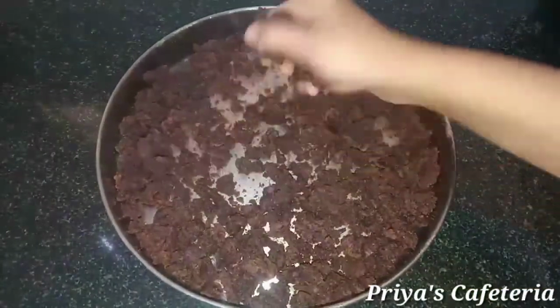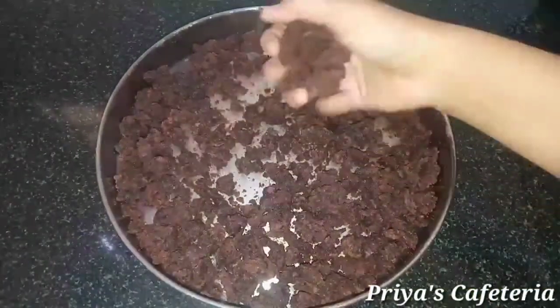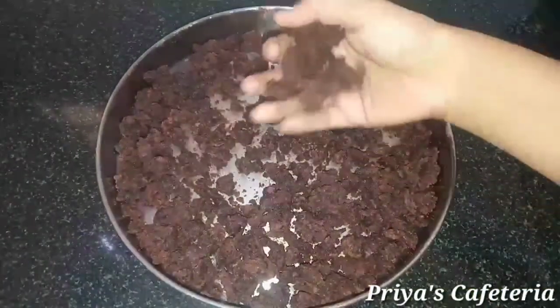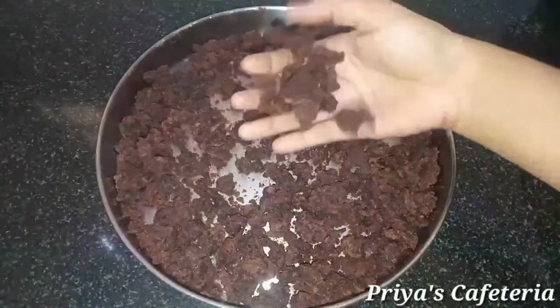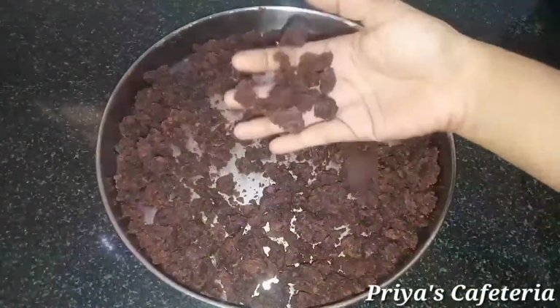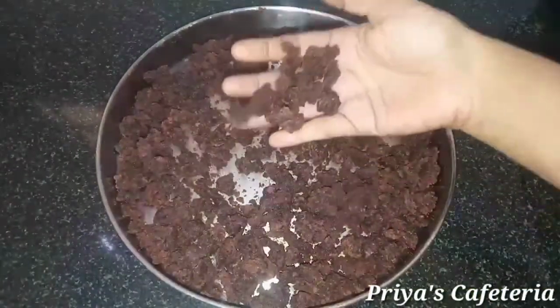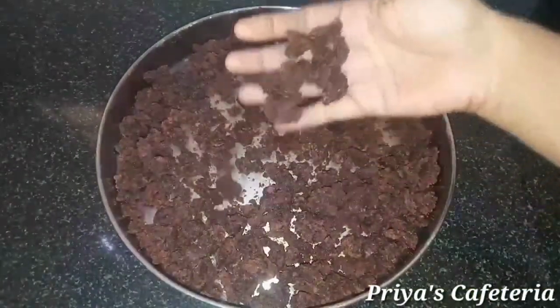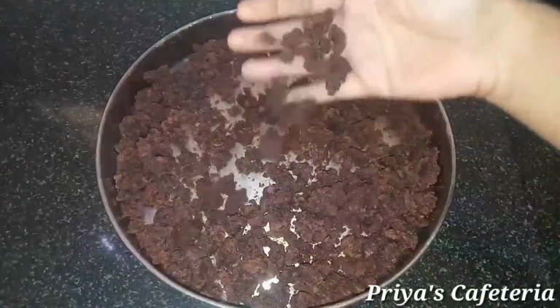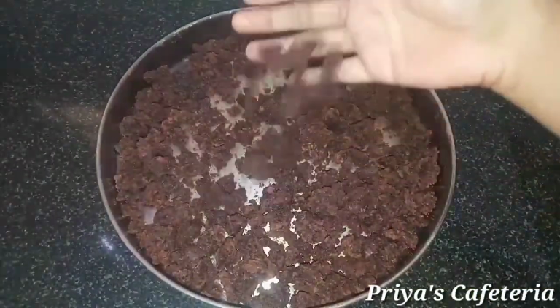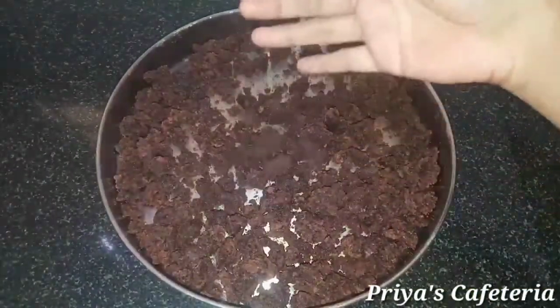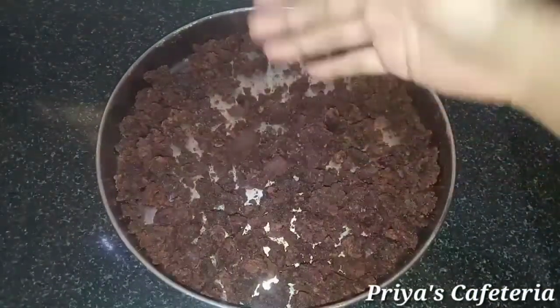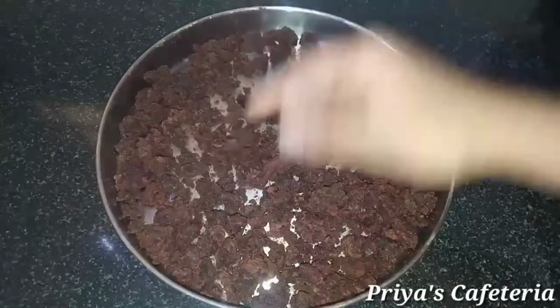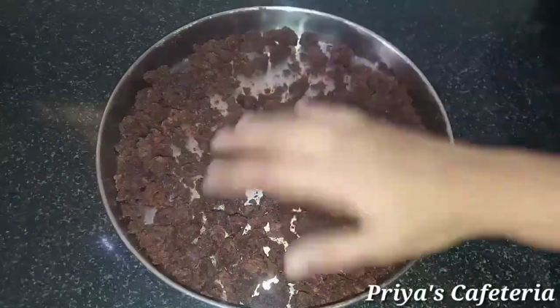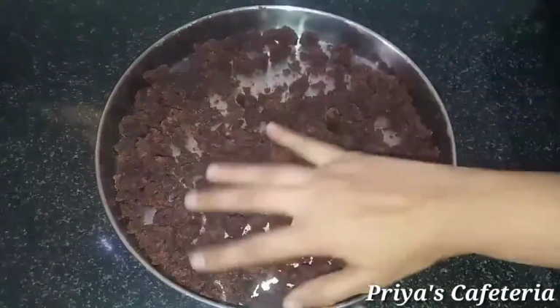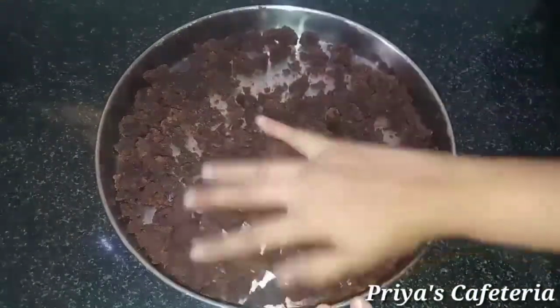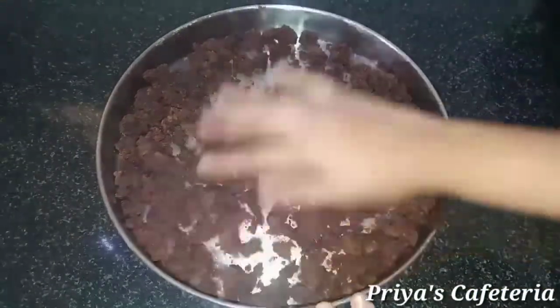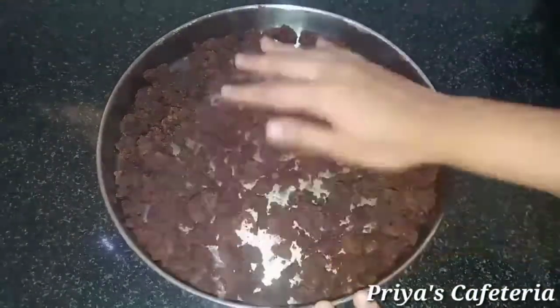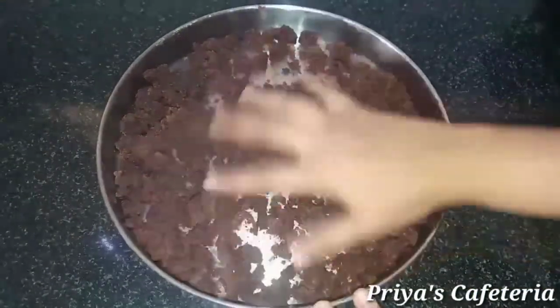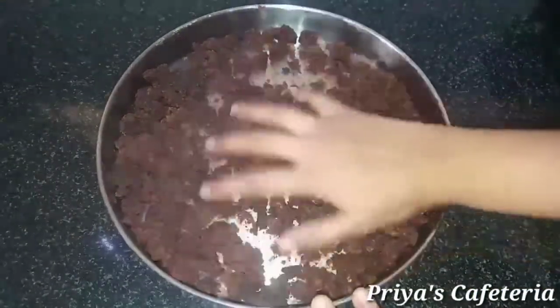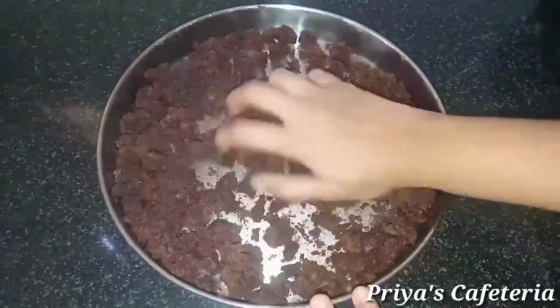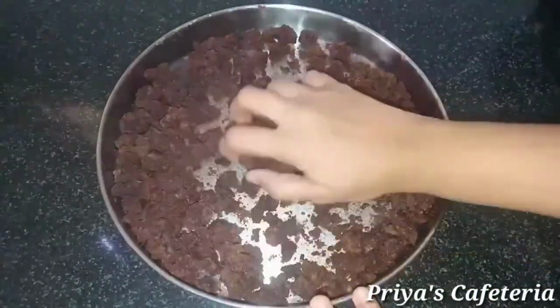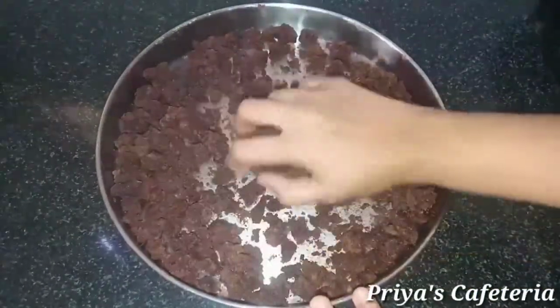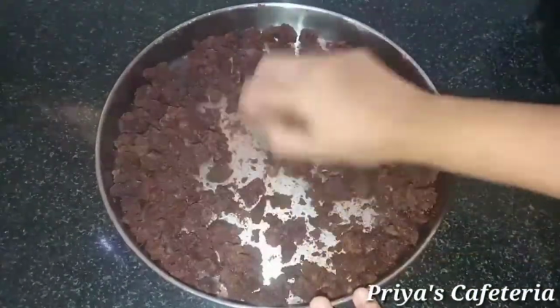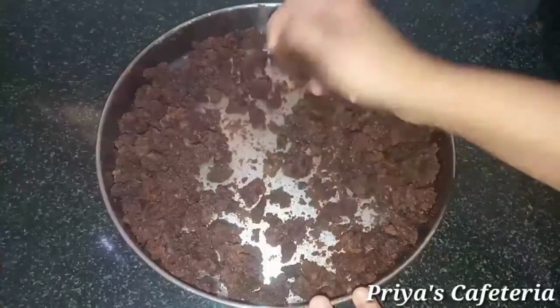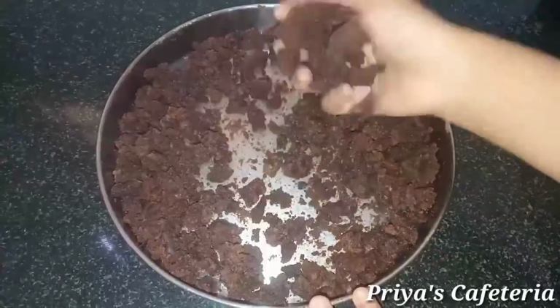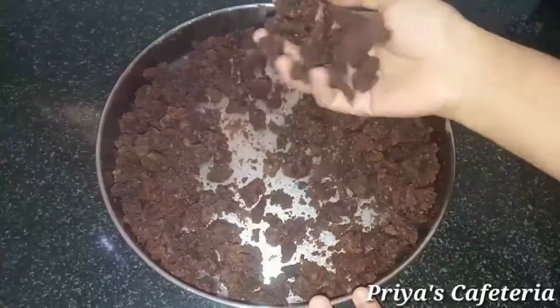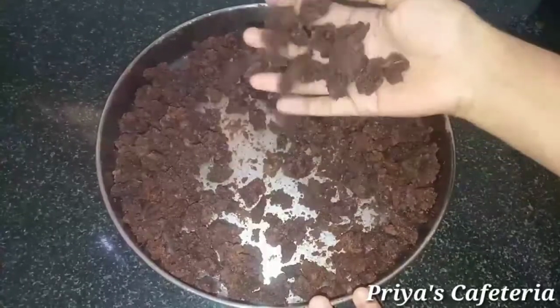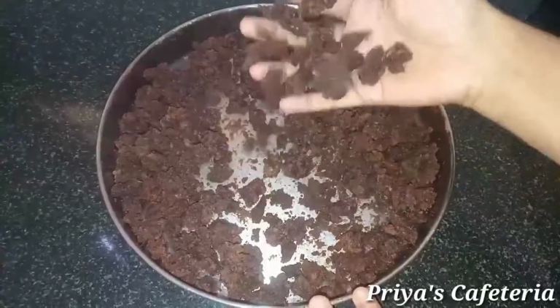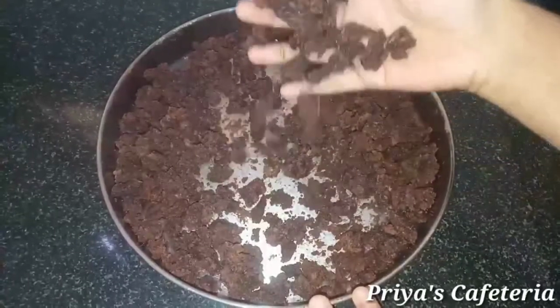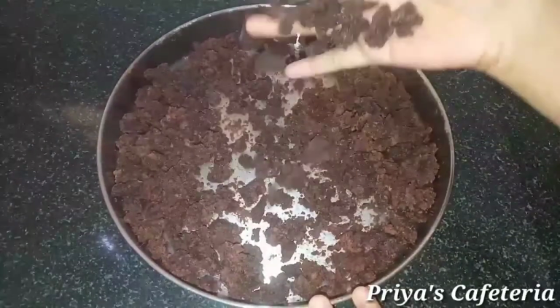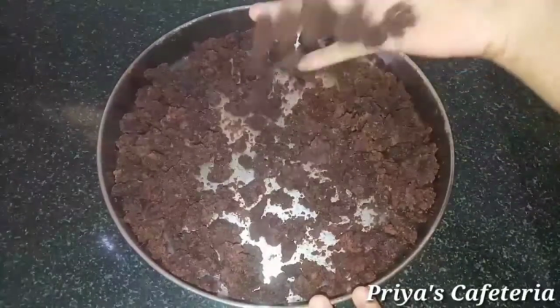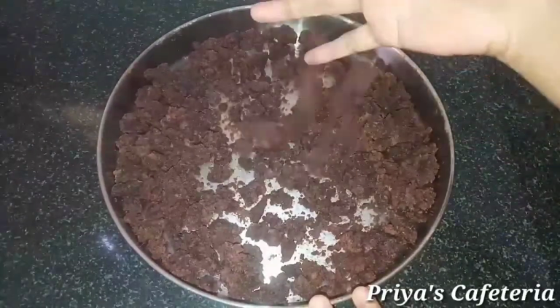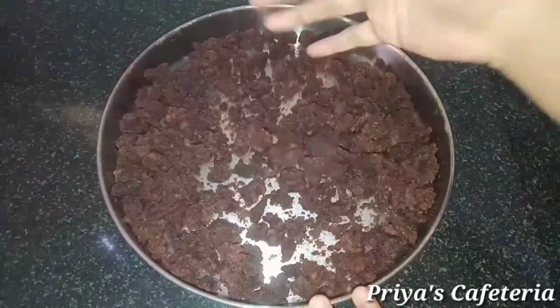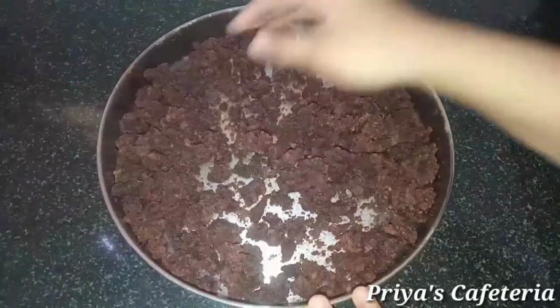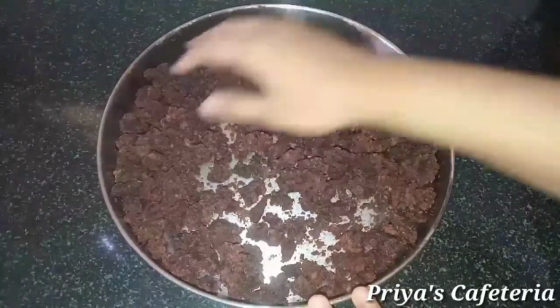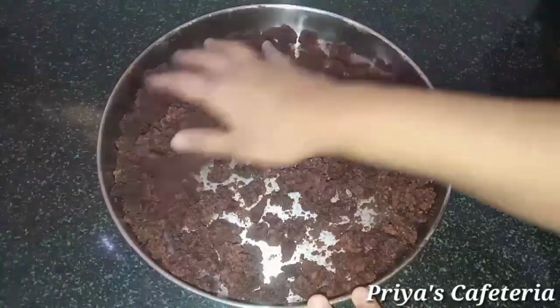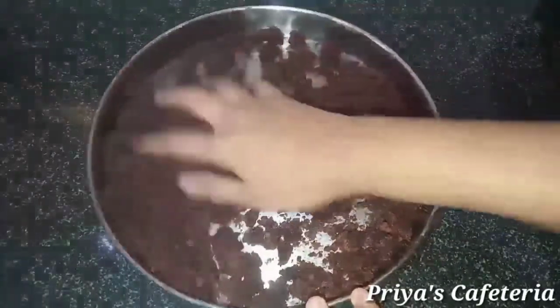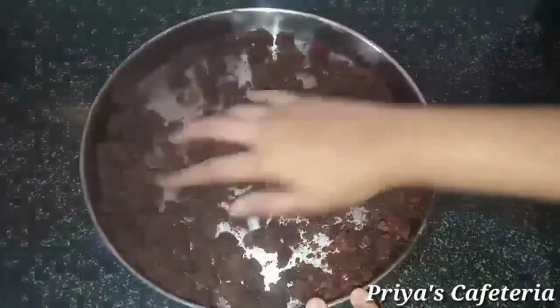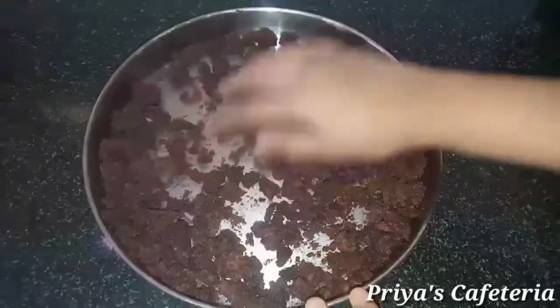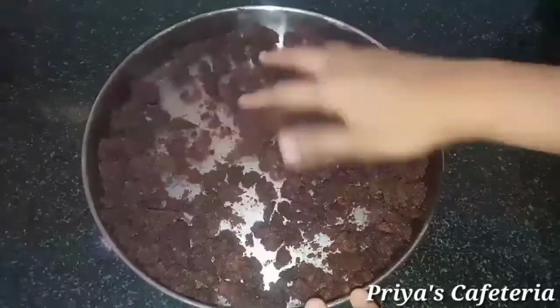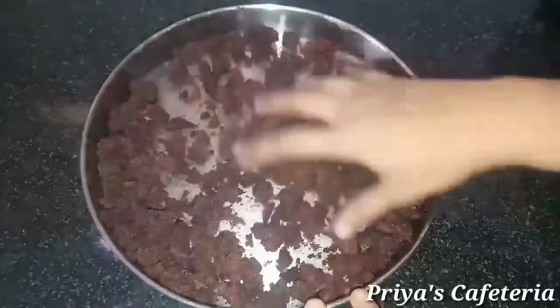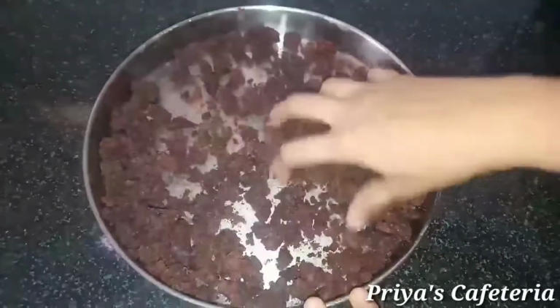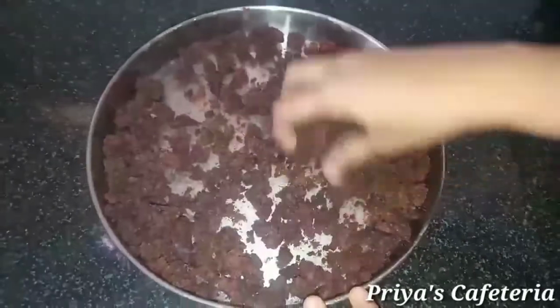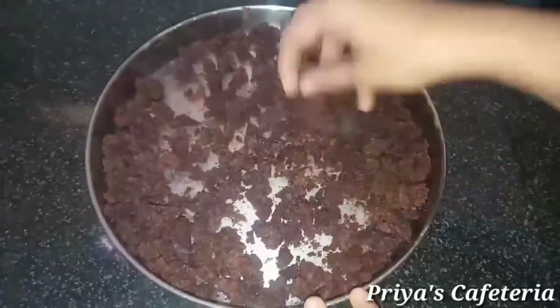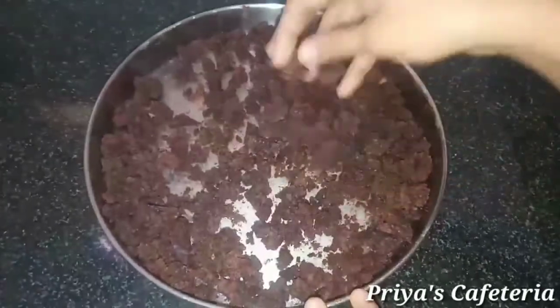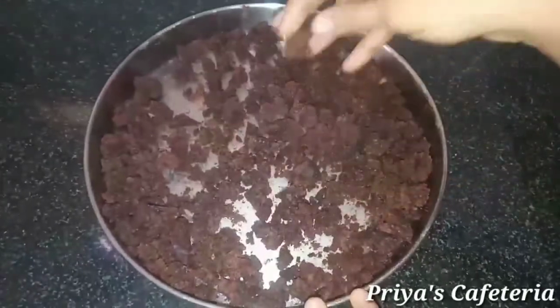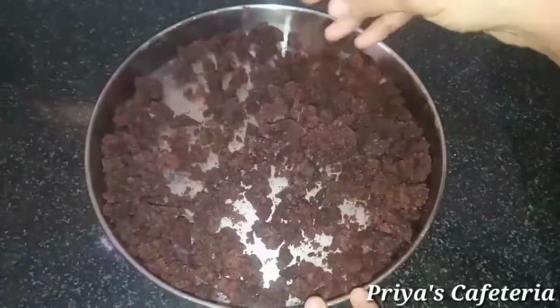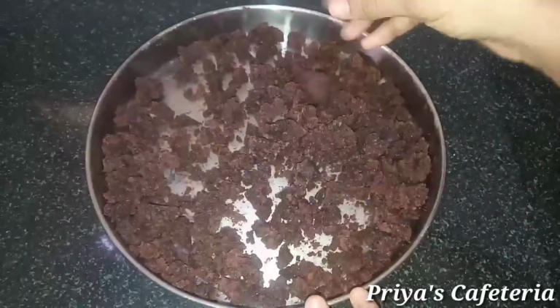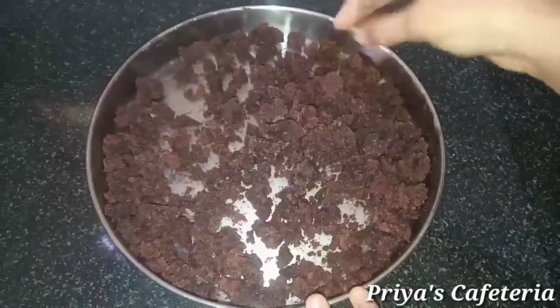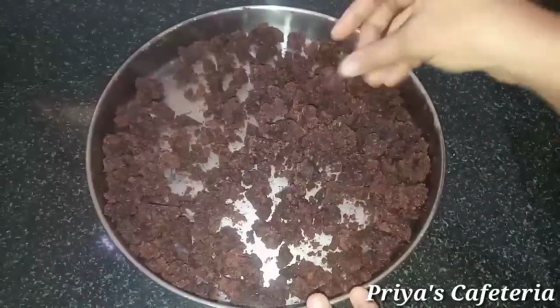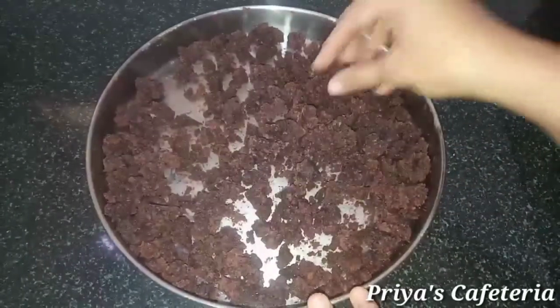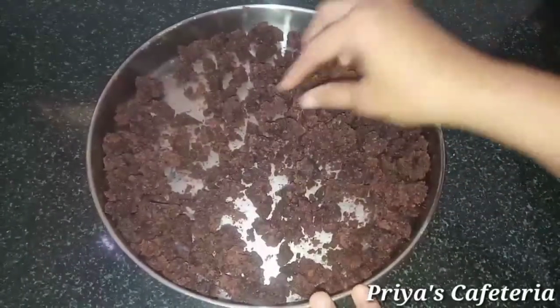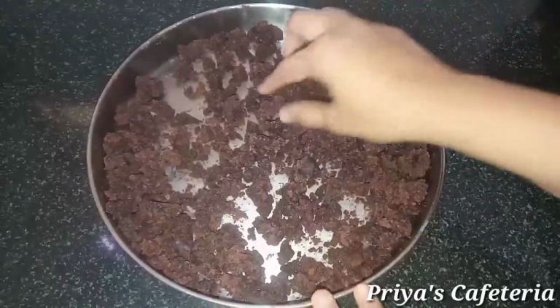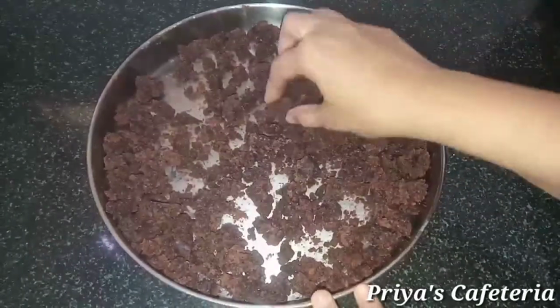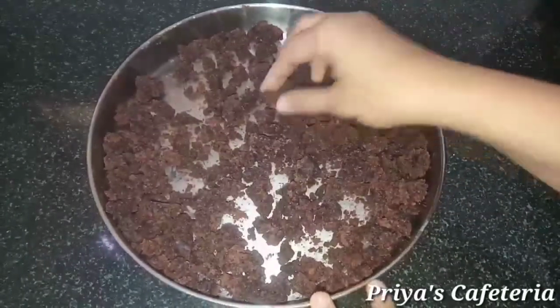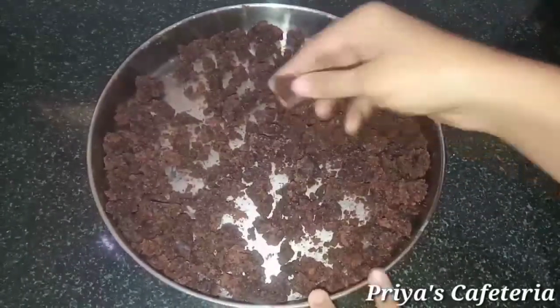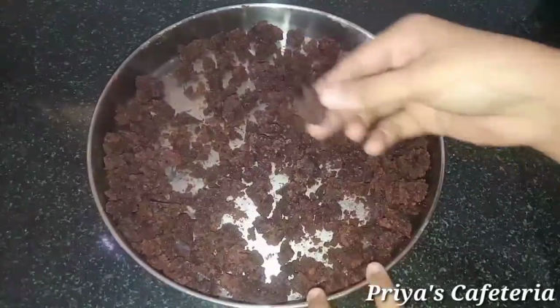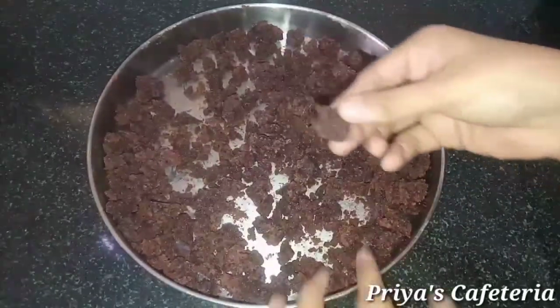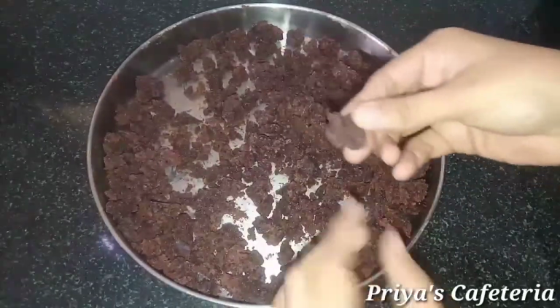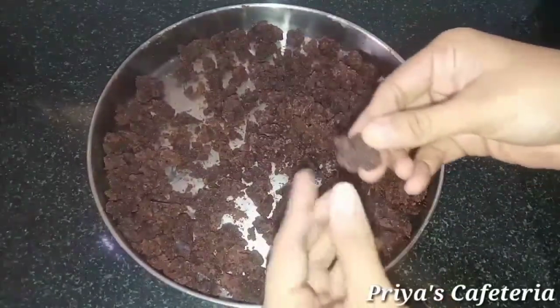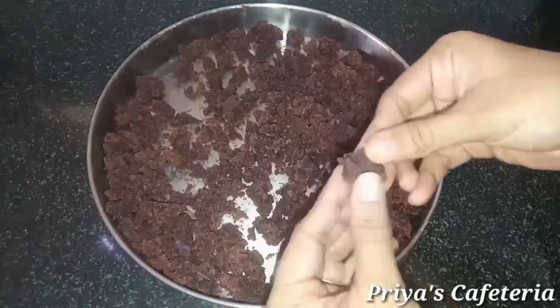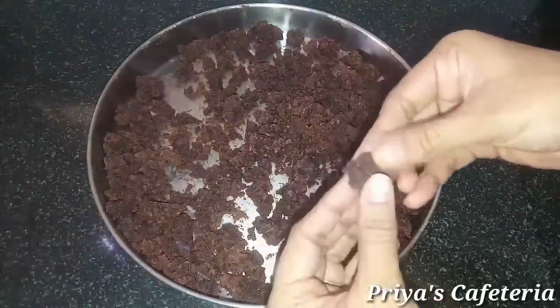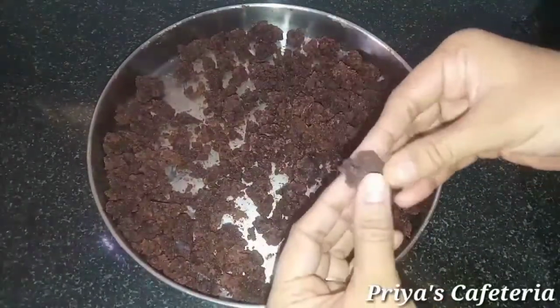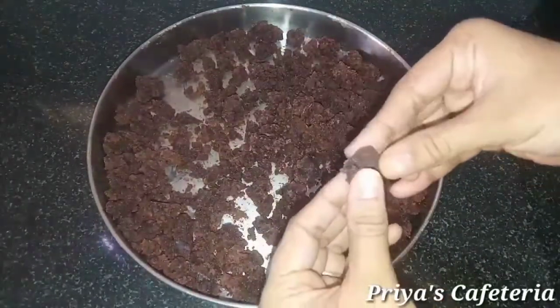We will heat it. It is easy to heat. We will be ready in about 4 days once it is properly set.